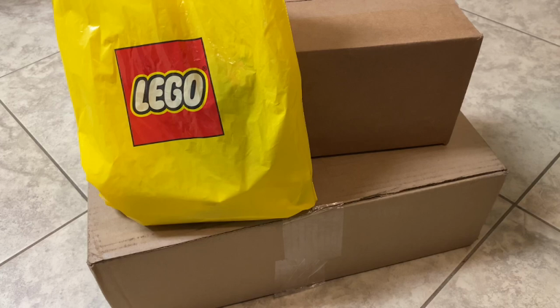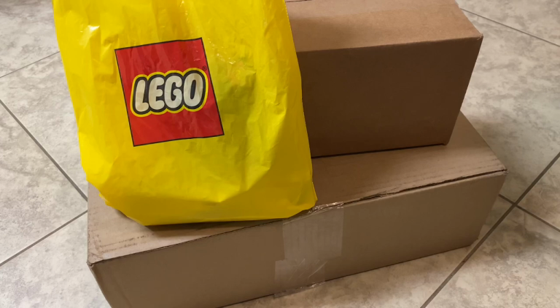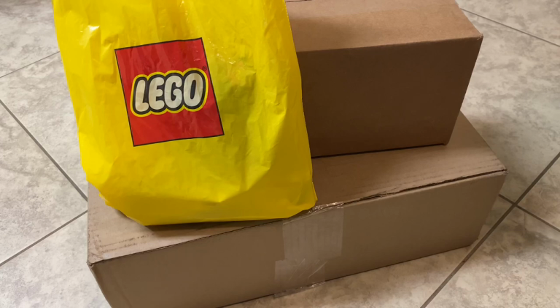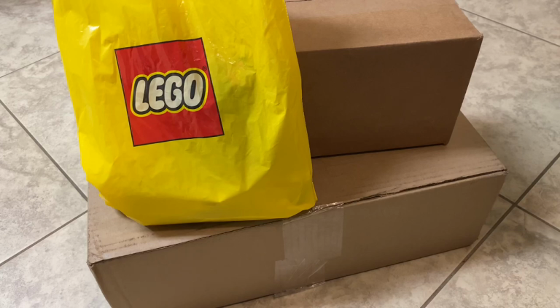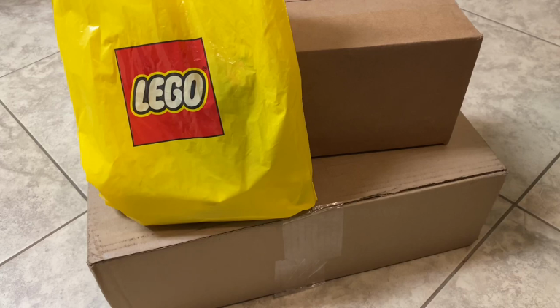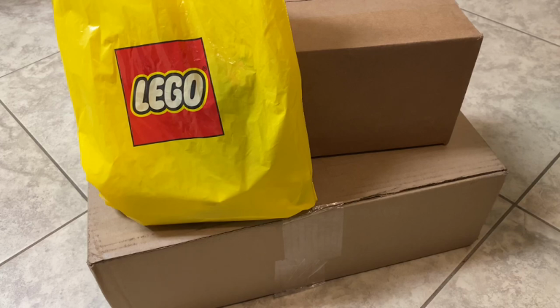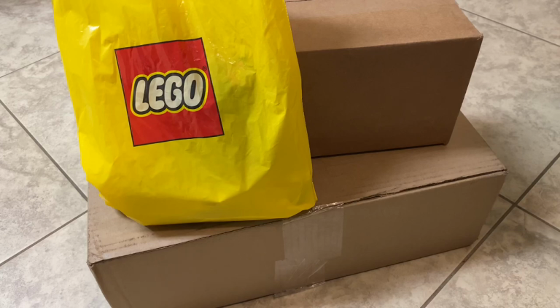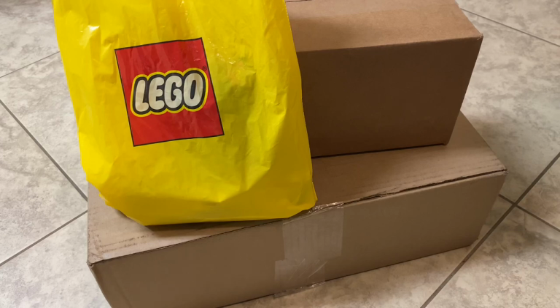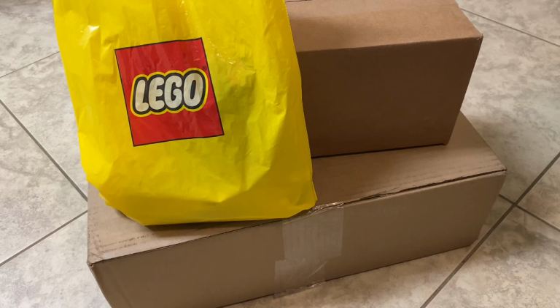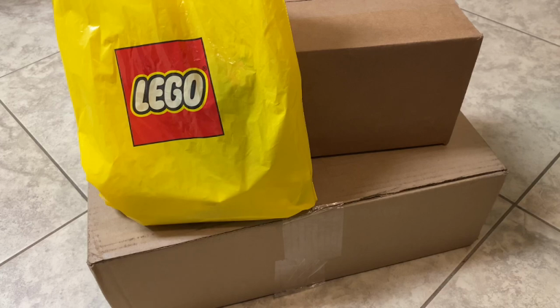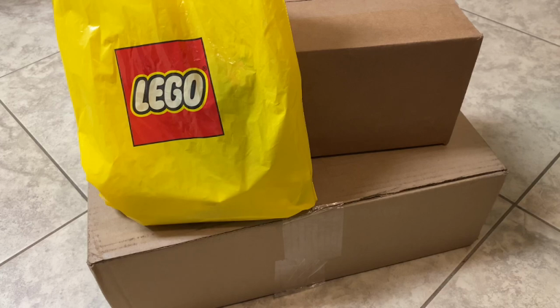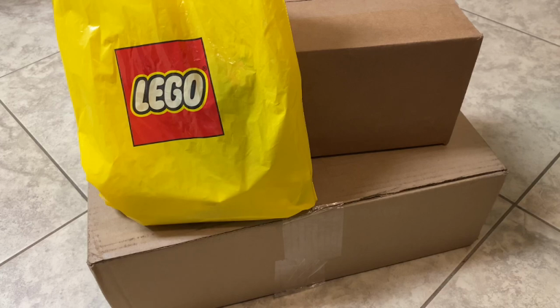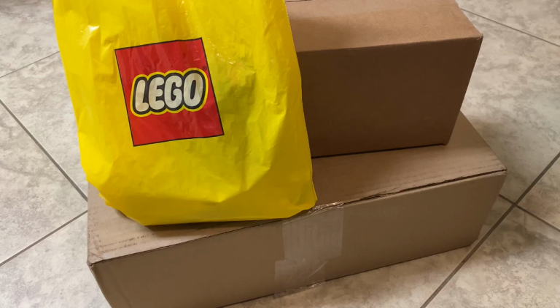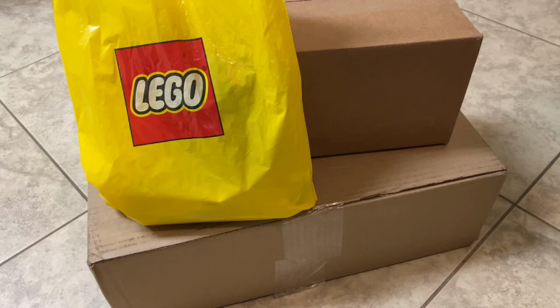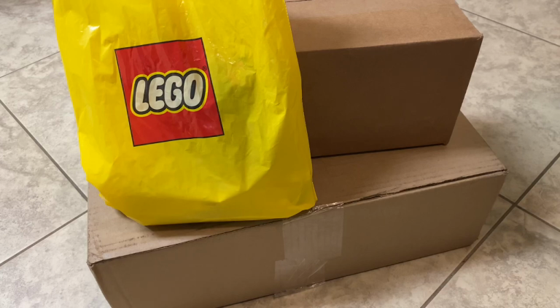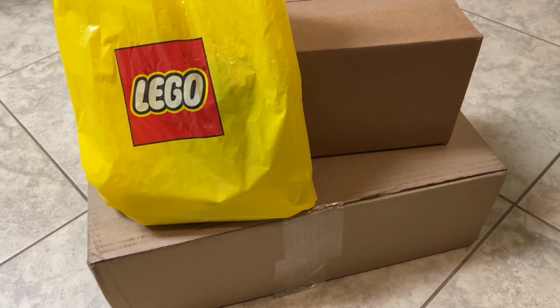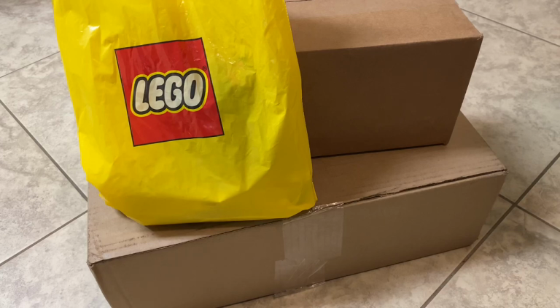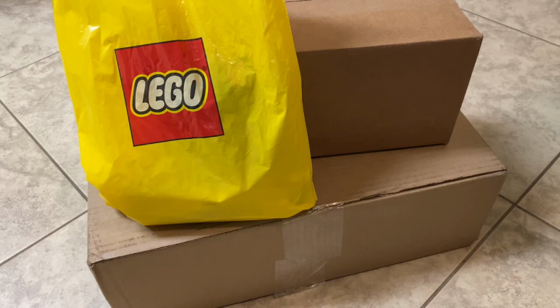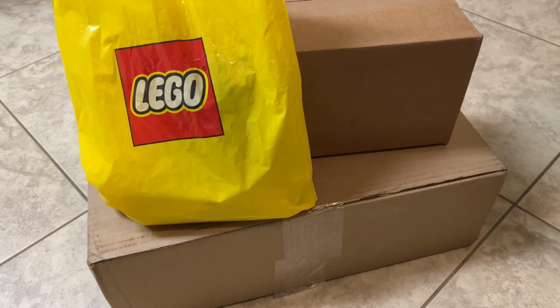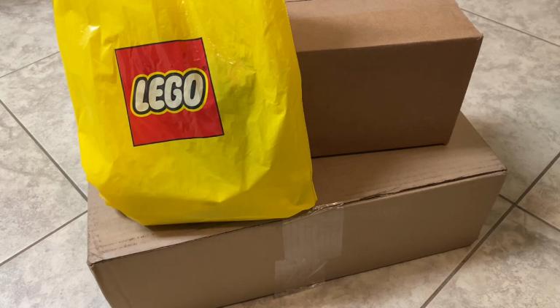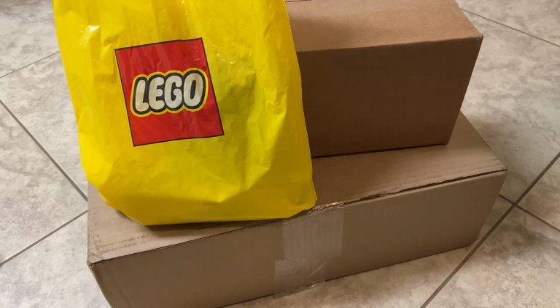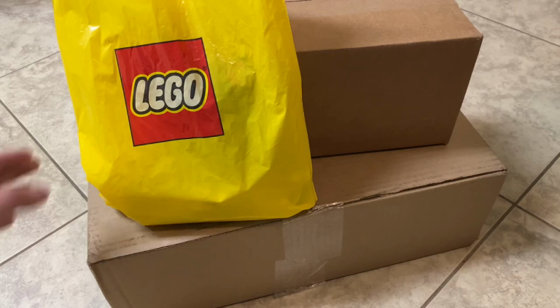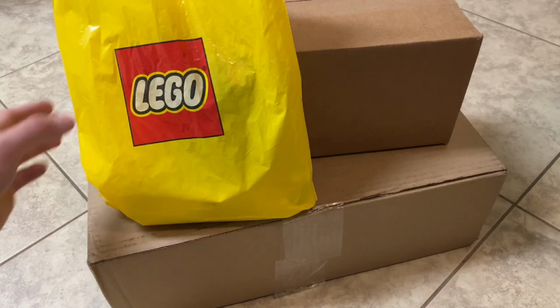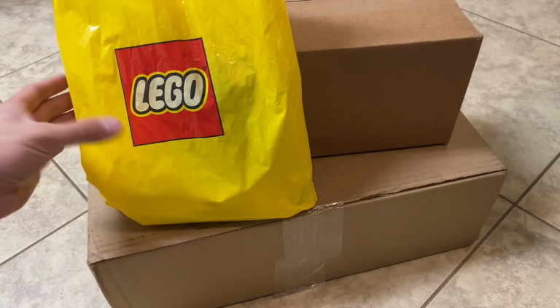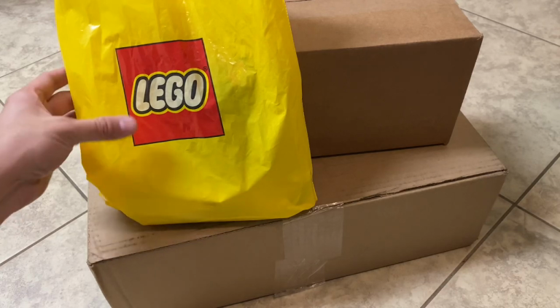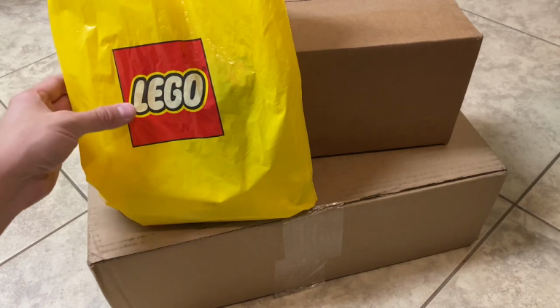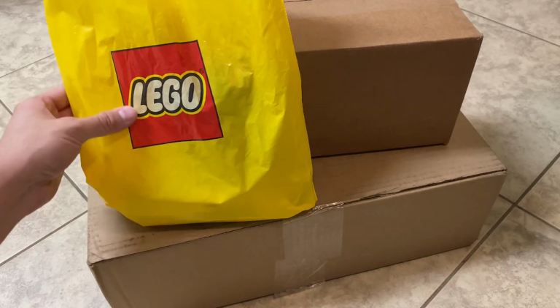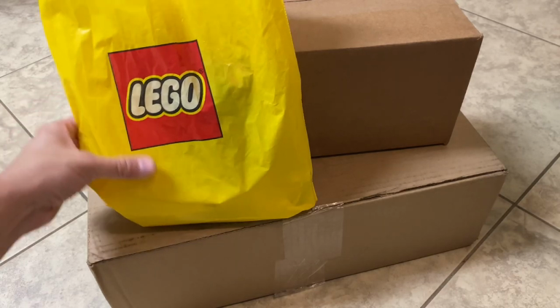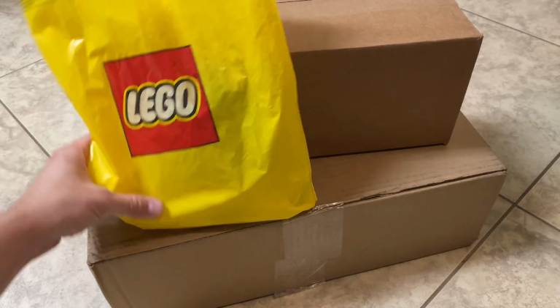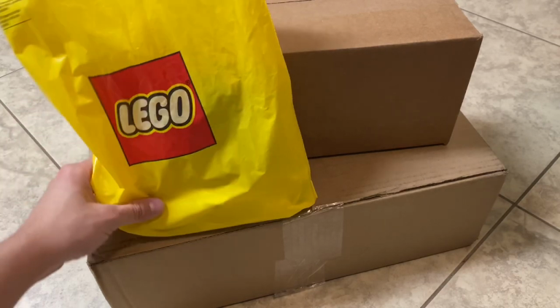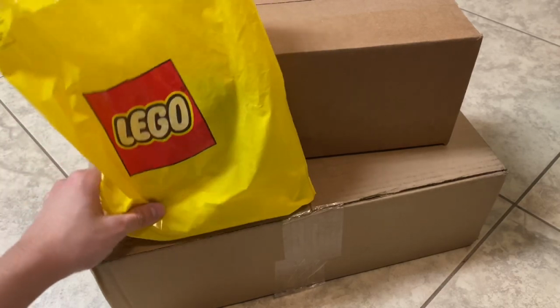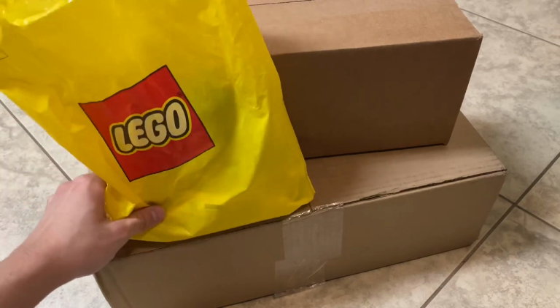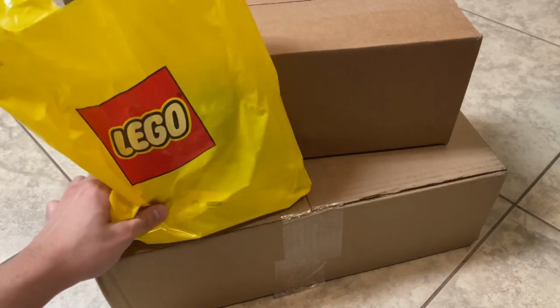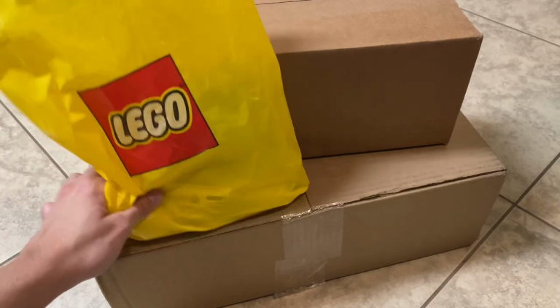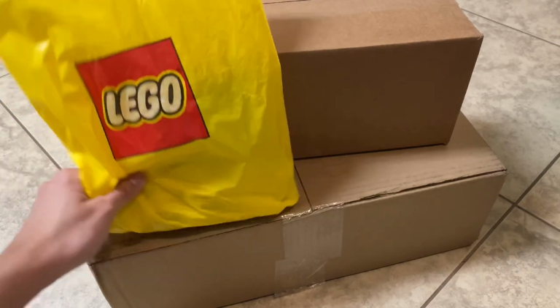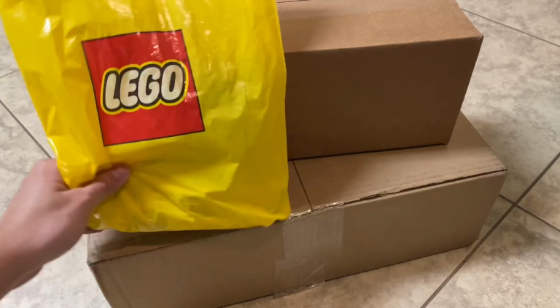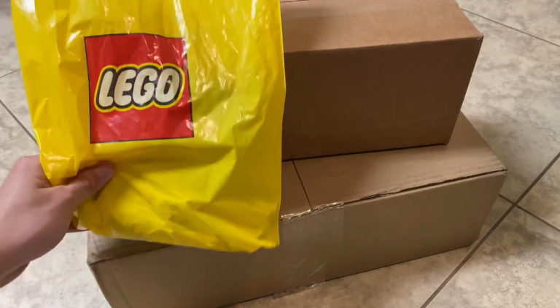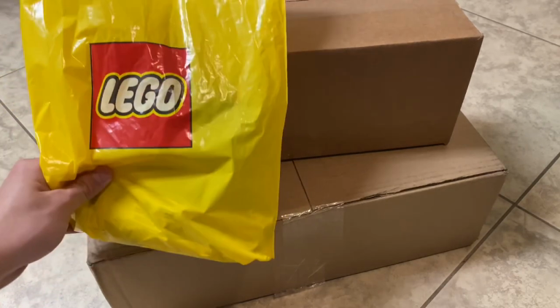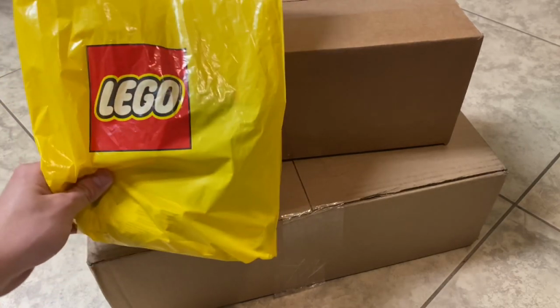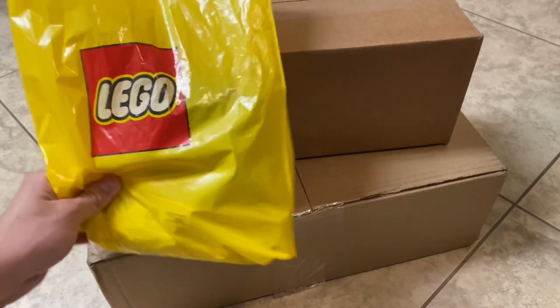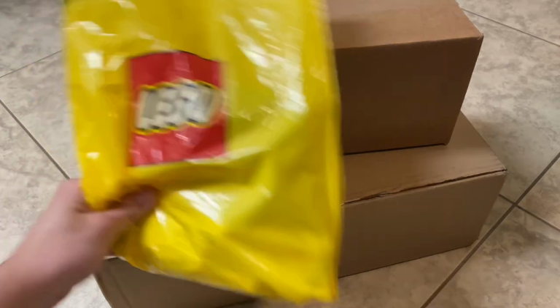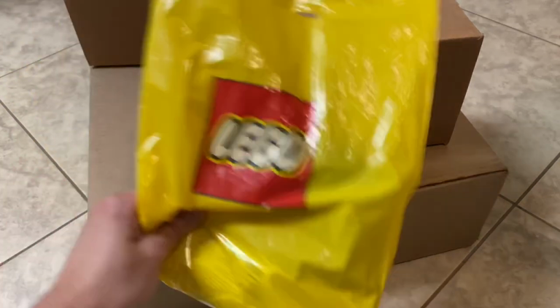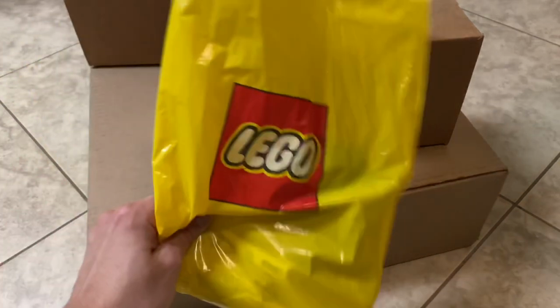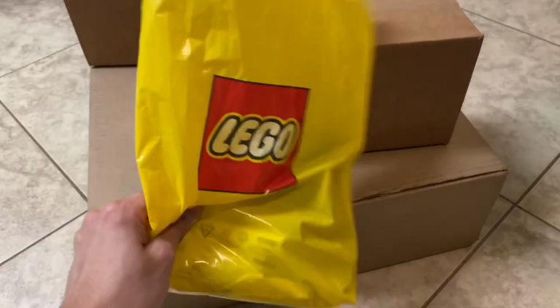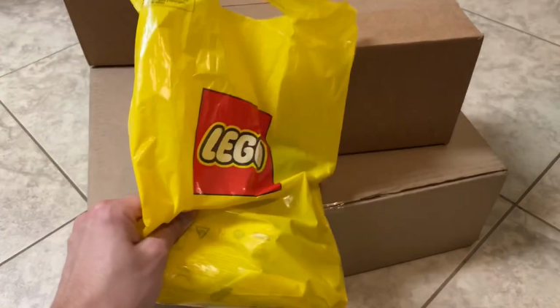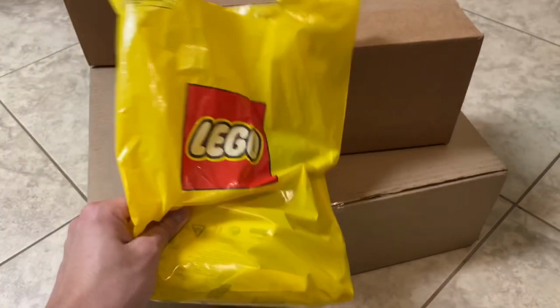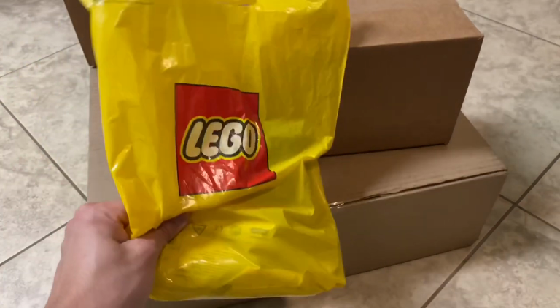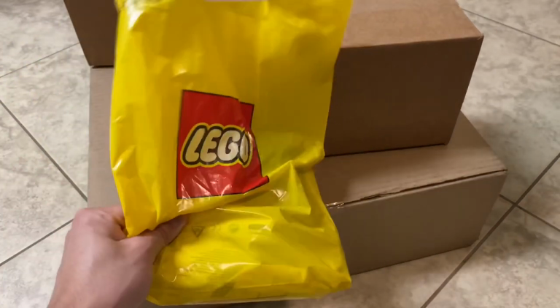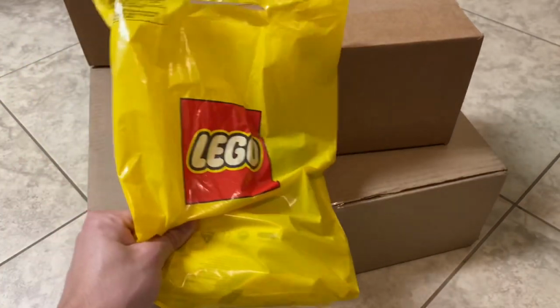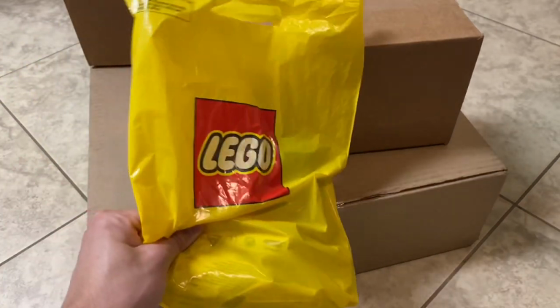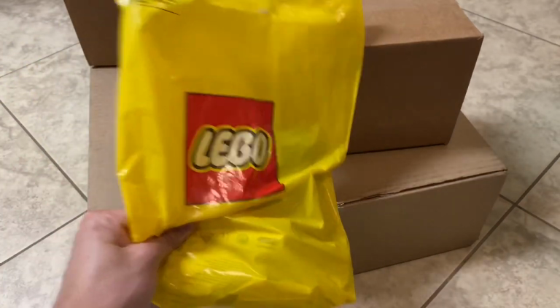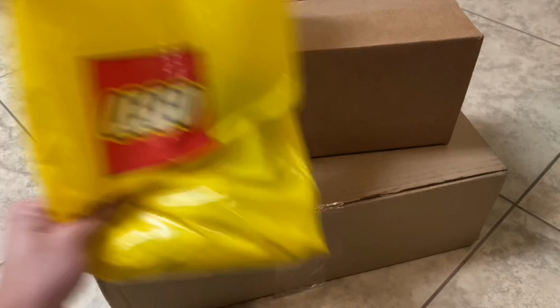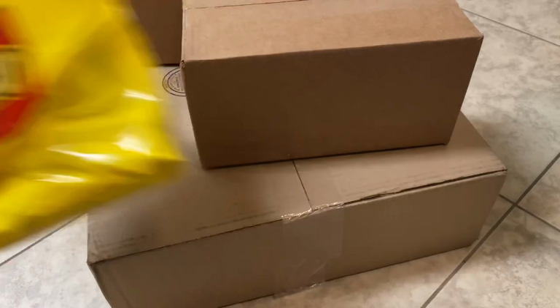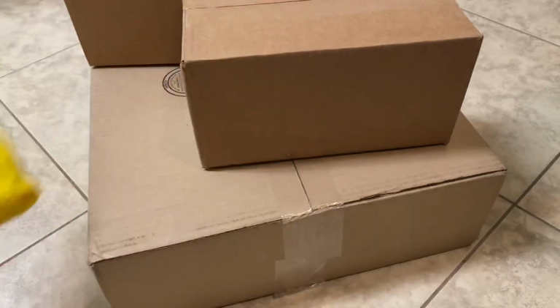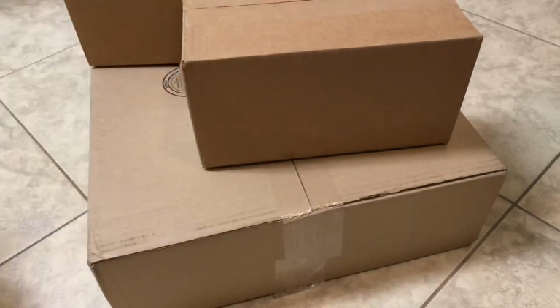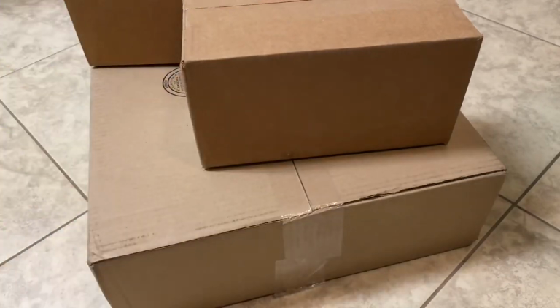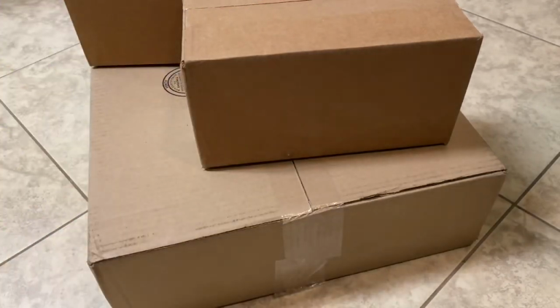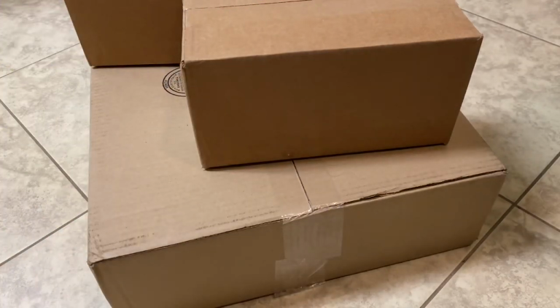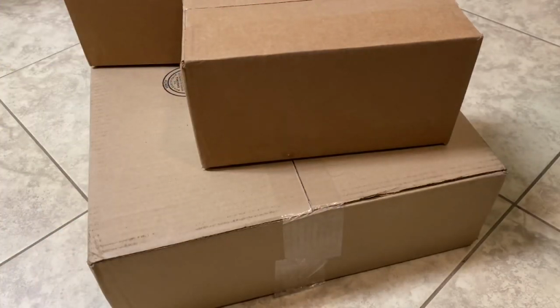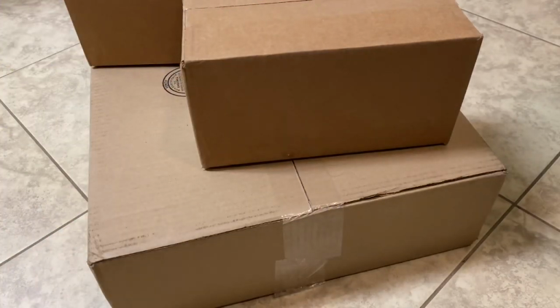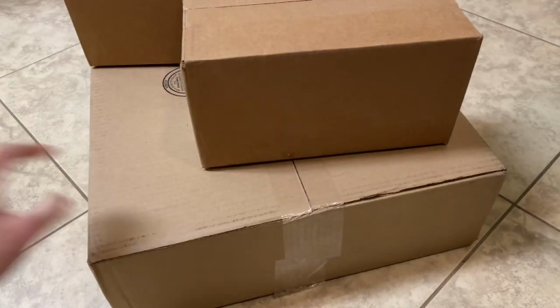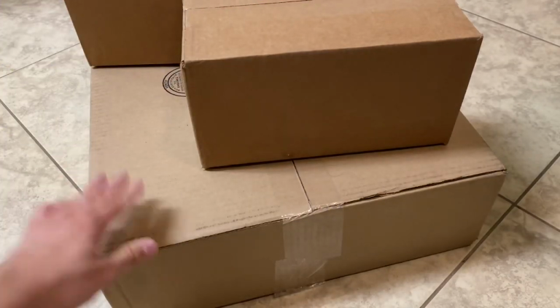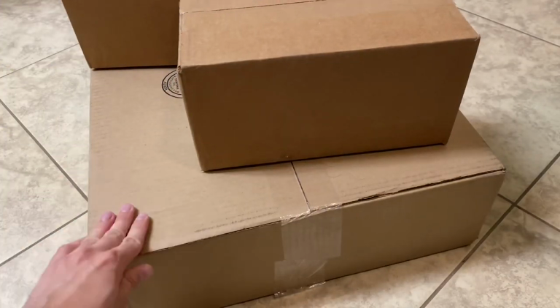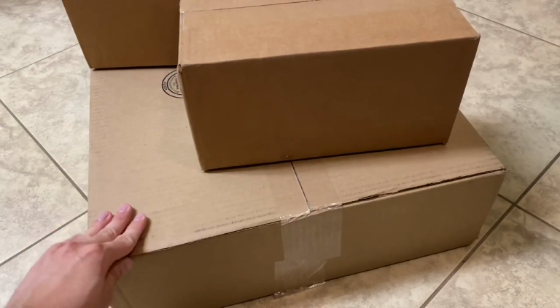Hello, Just2Good here, and what I have is a package unboxing as well as a very small store haul.